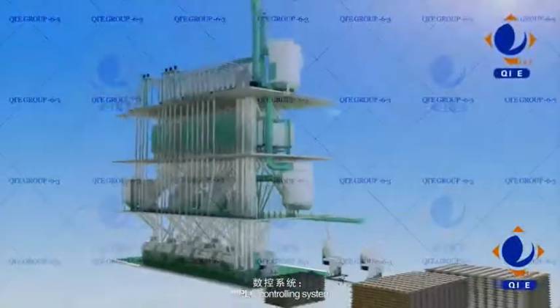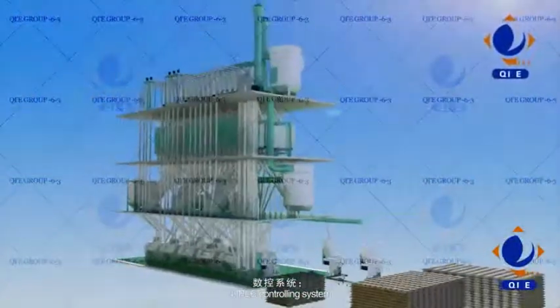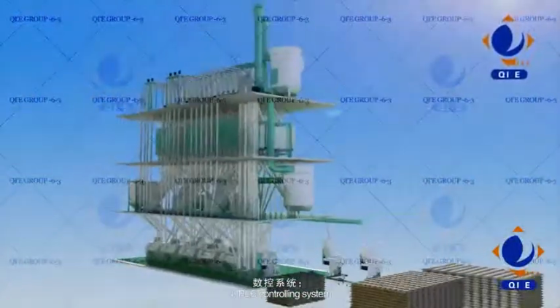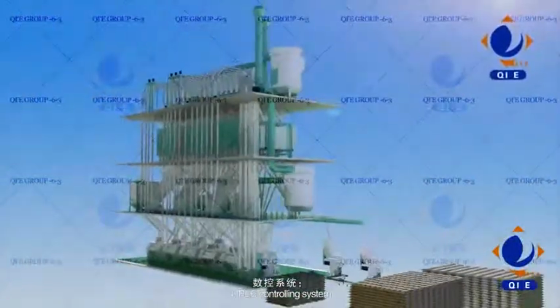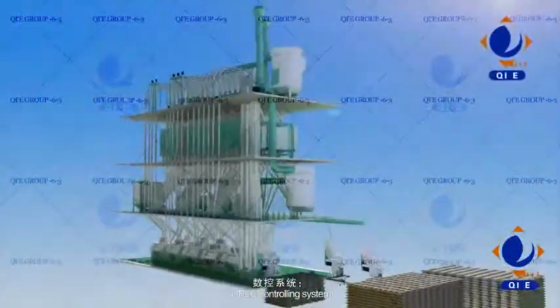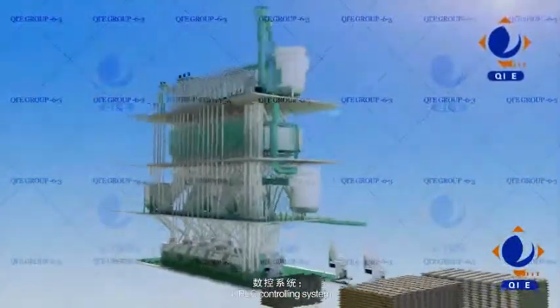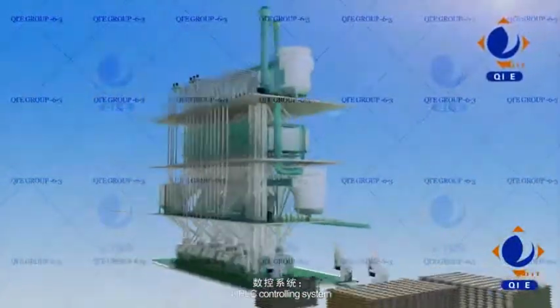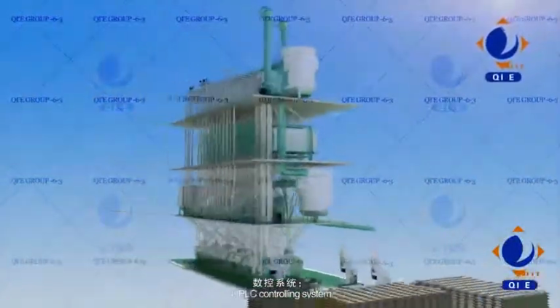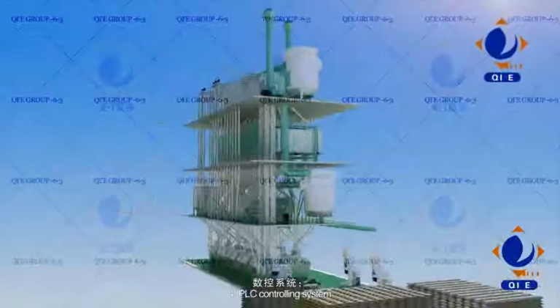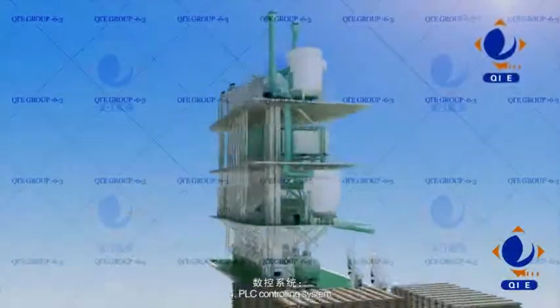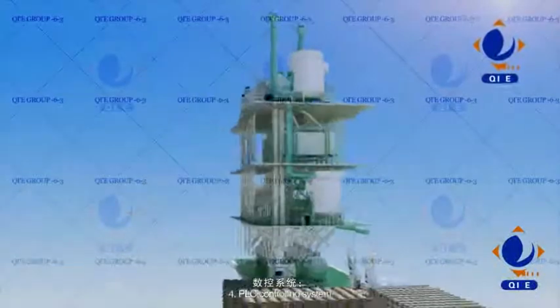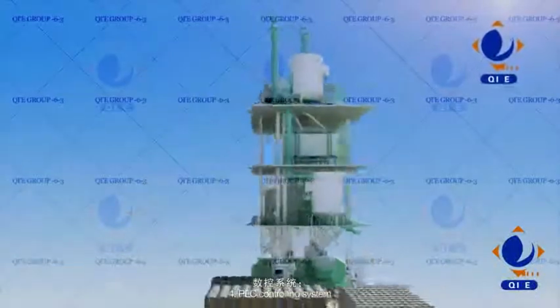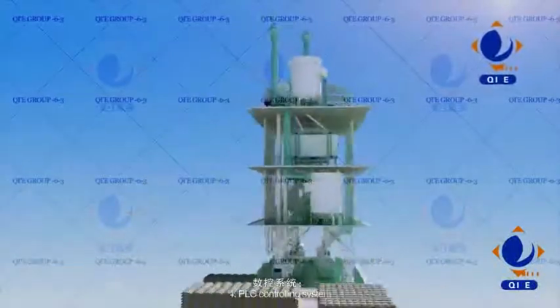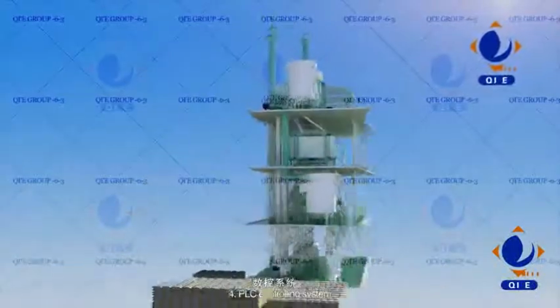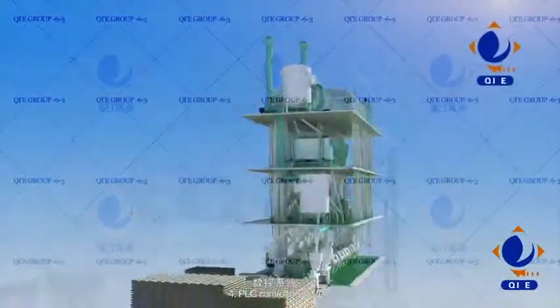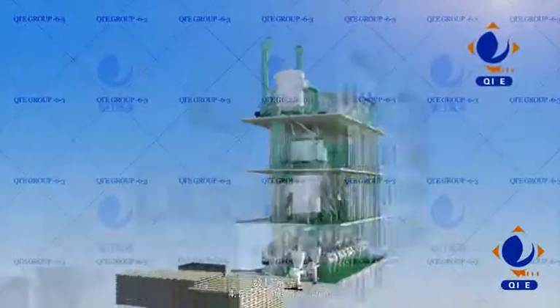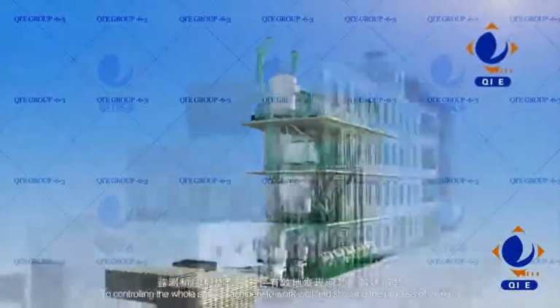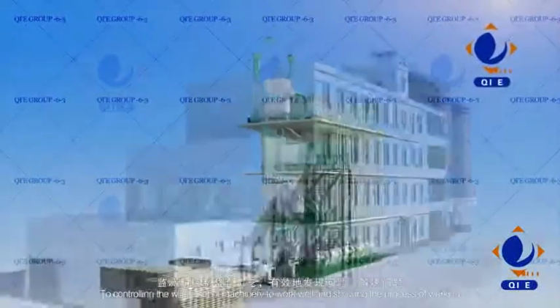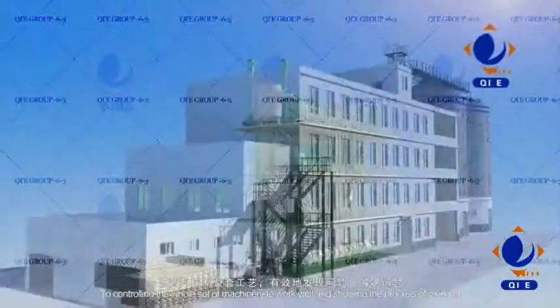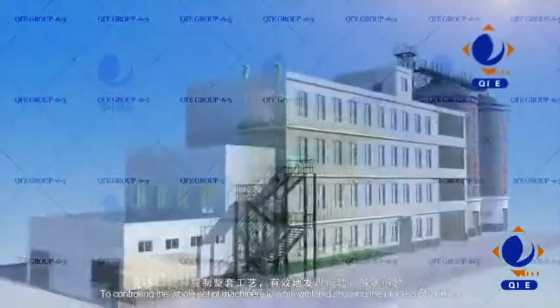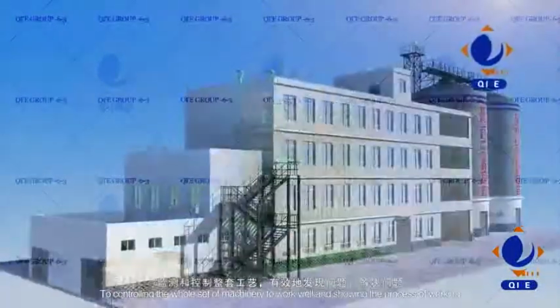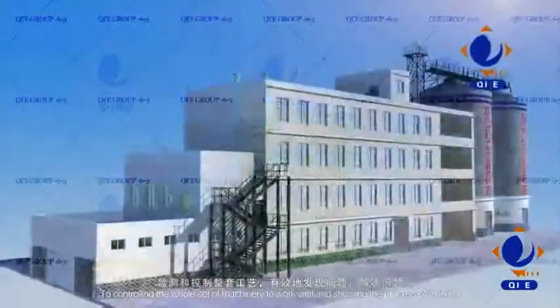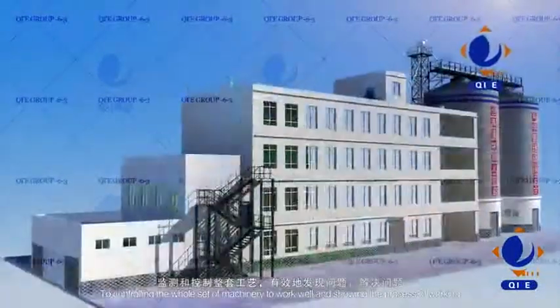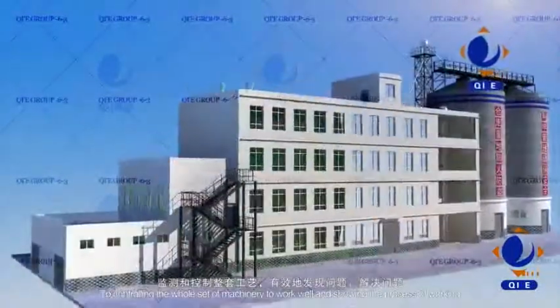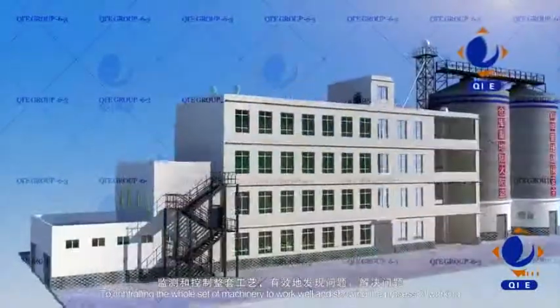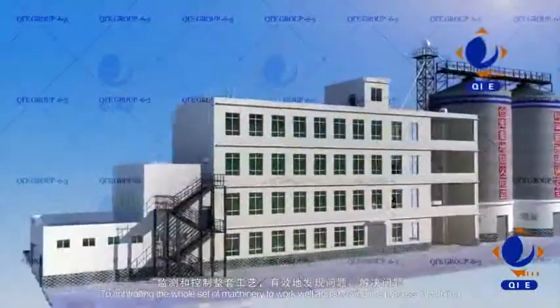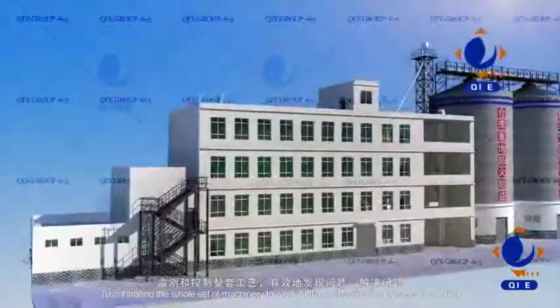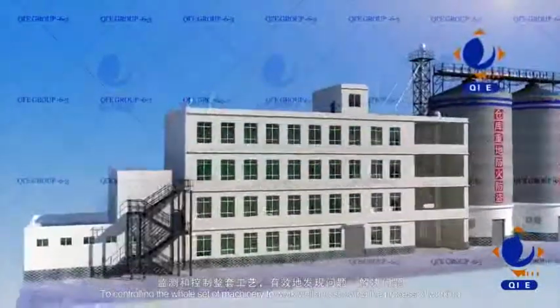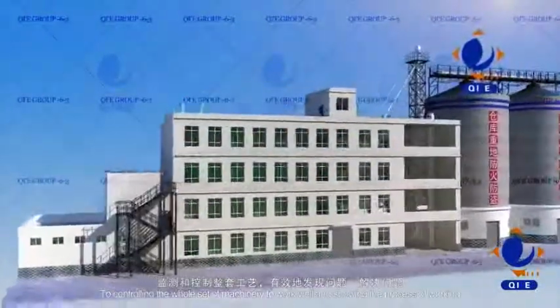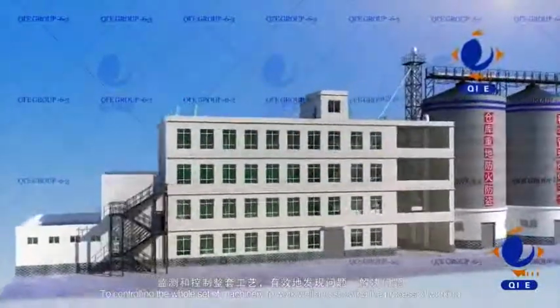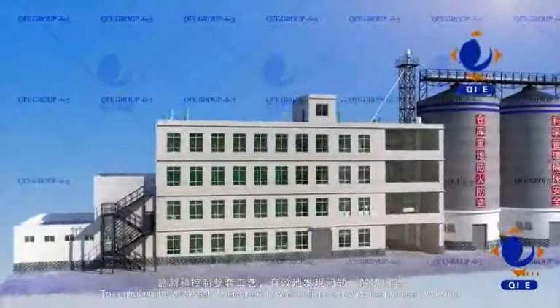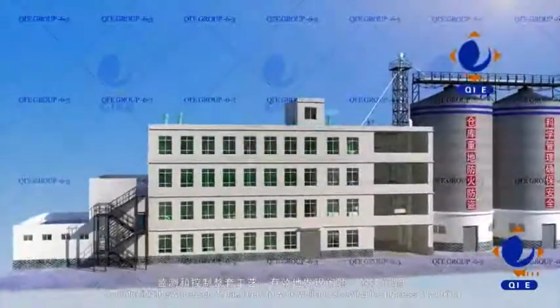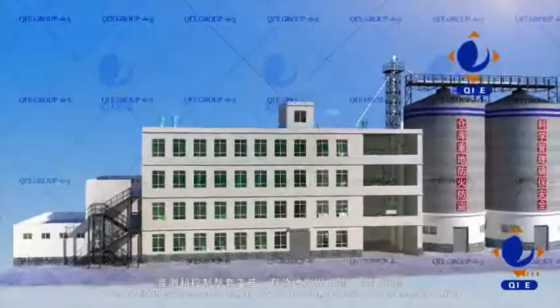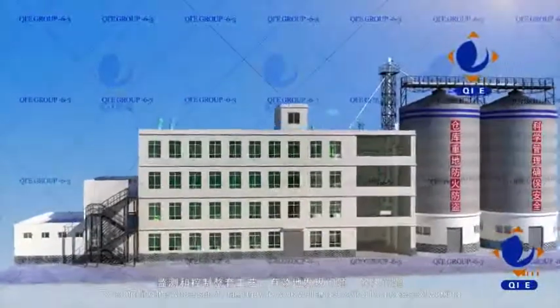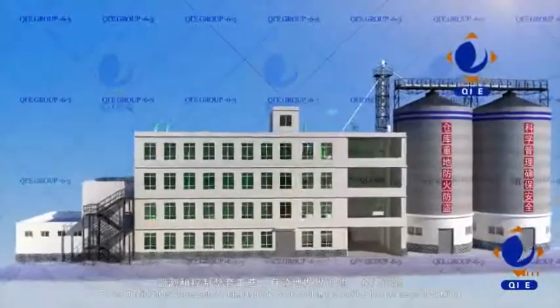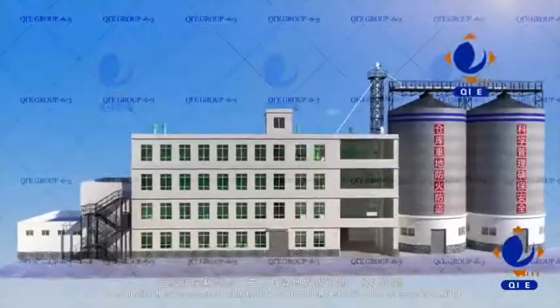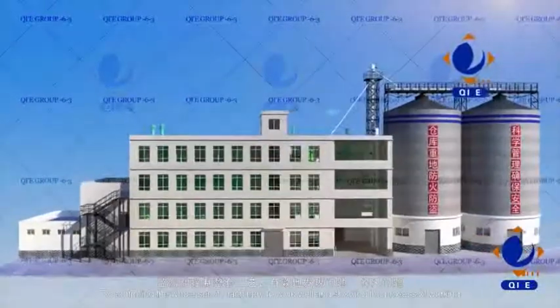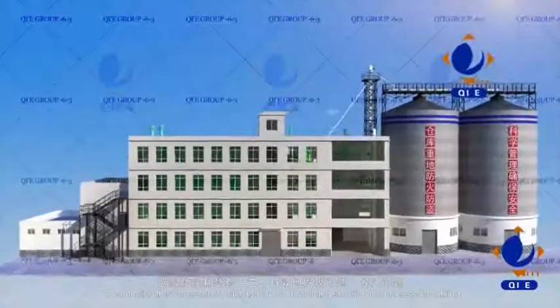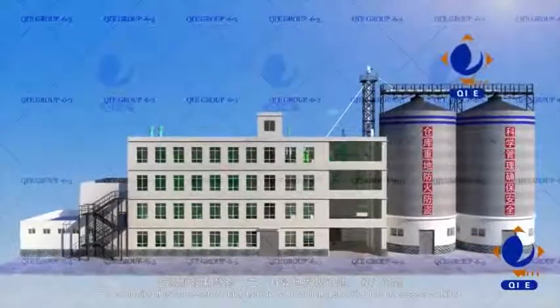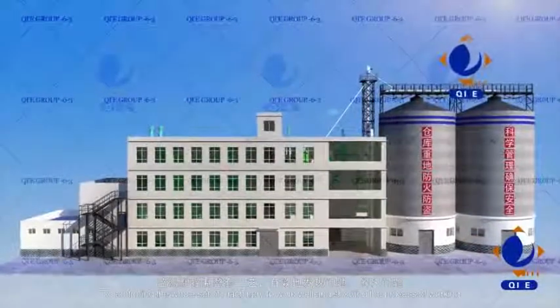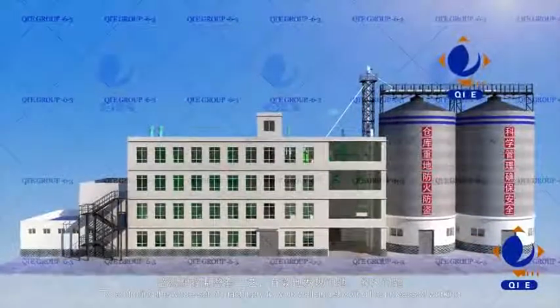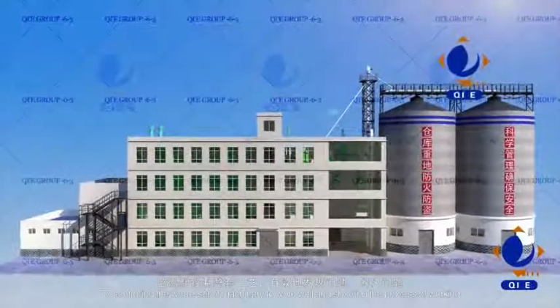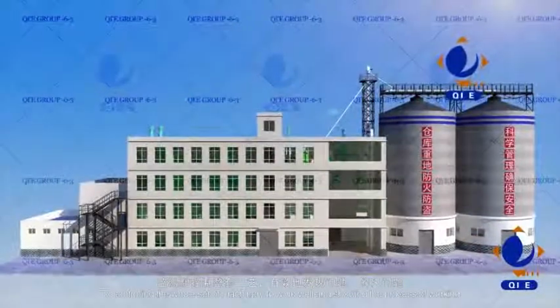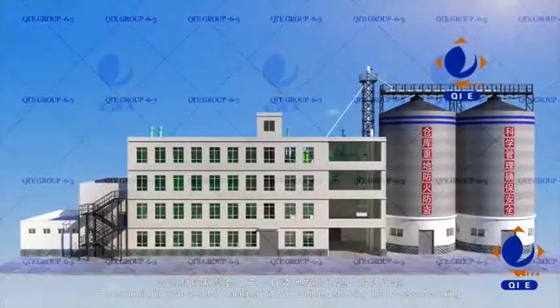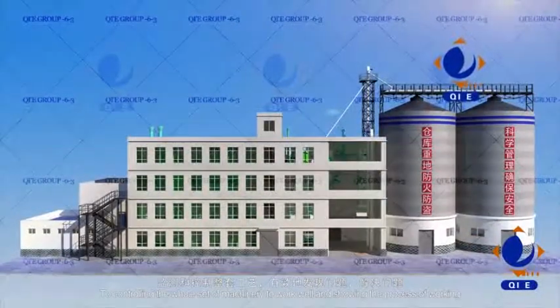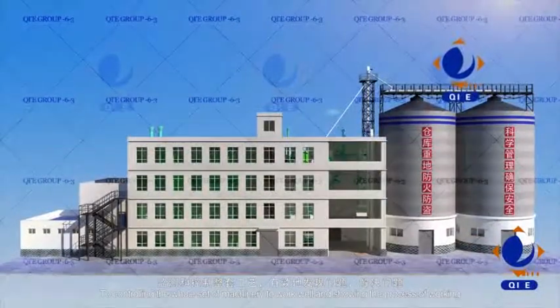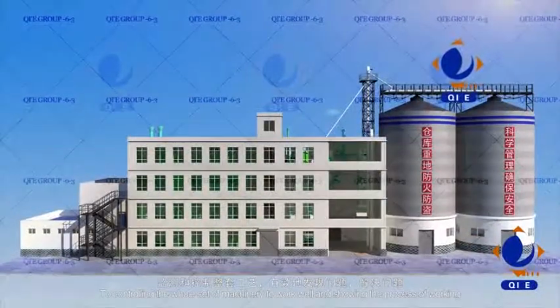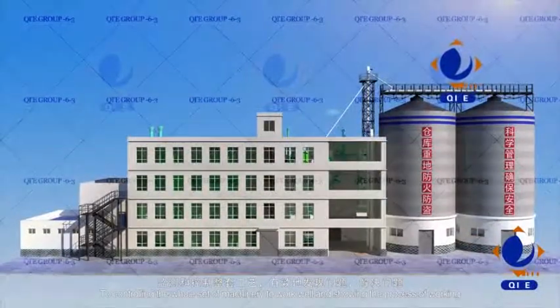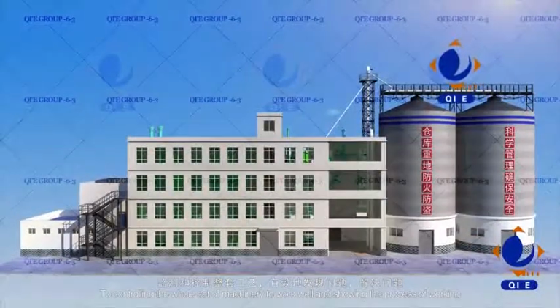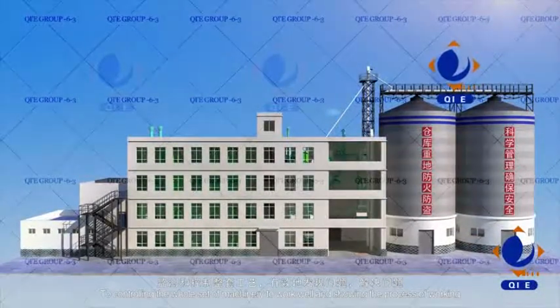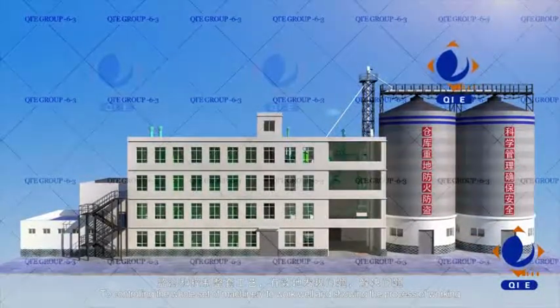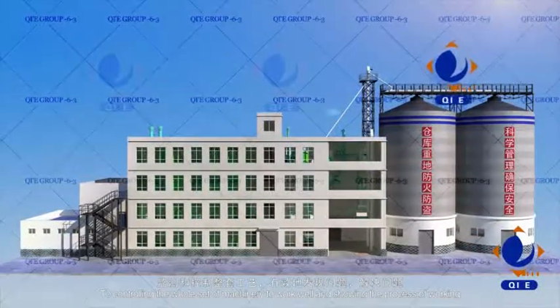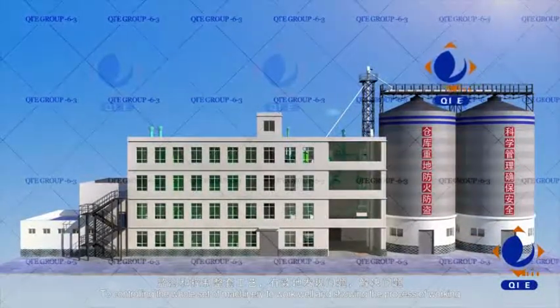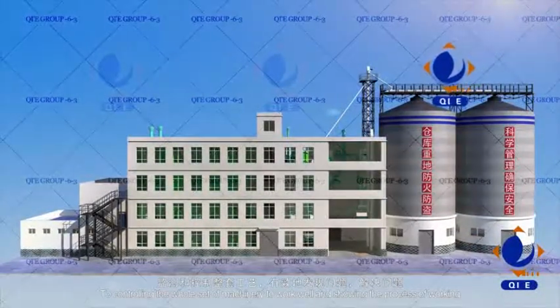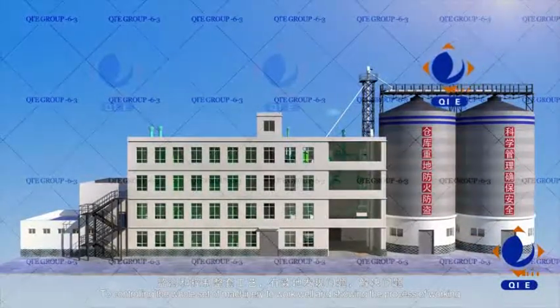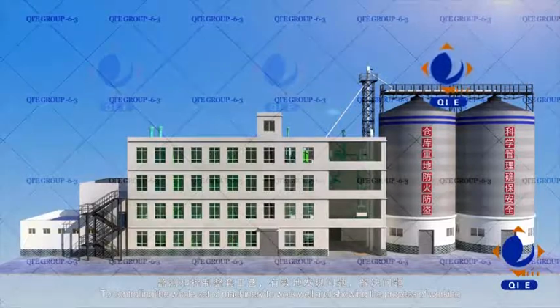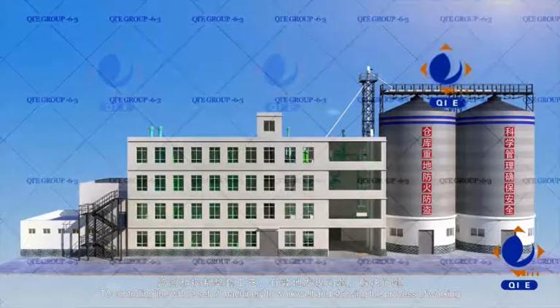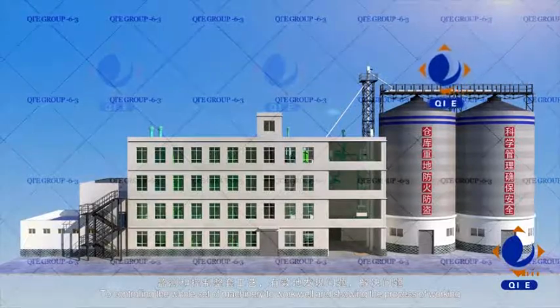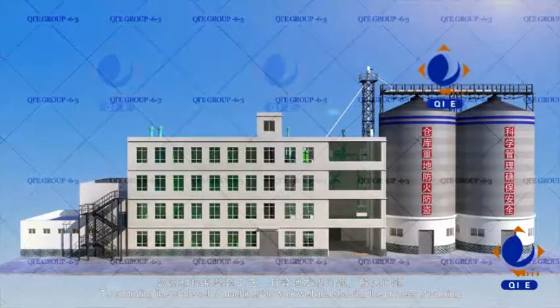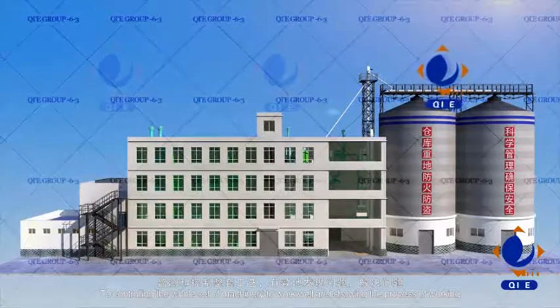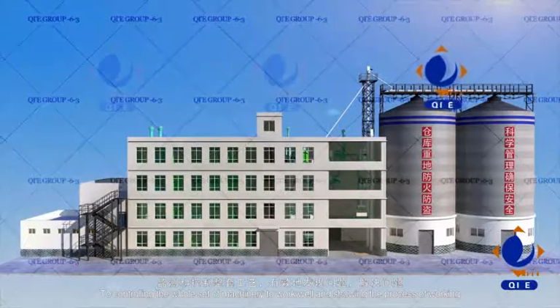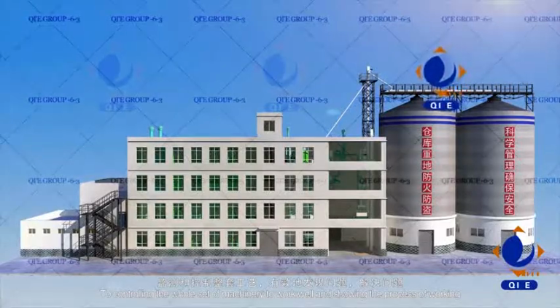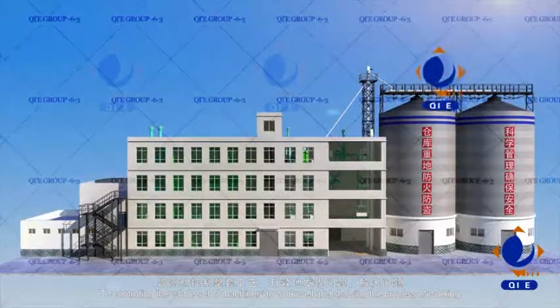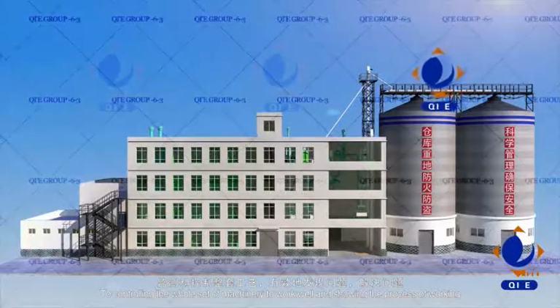PLC controlling system: to control the whole set of machinery, to work well and to display the process of working.